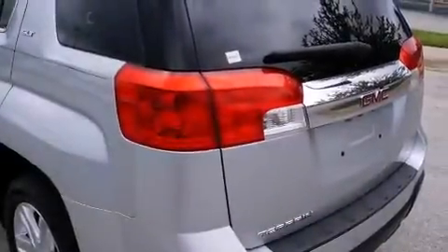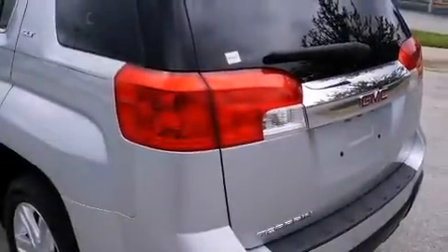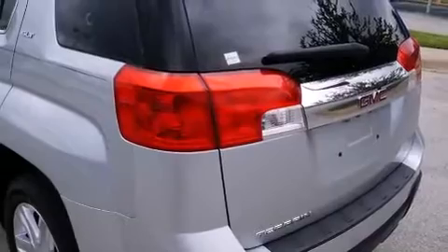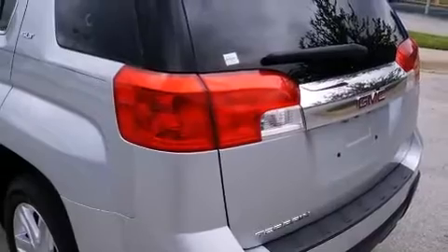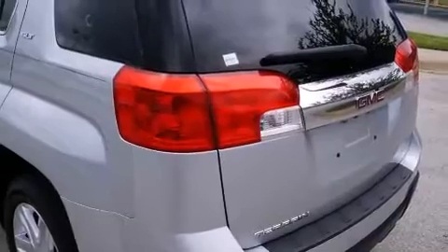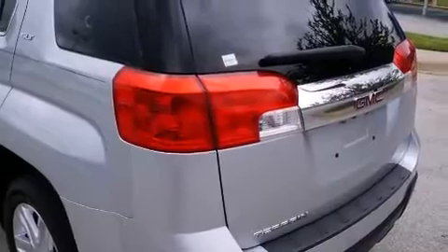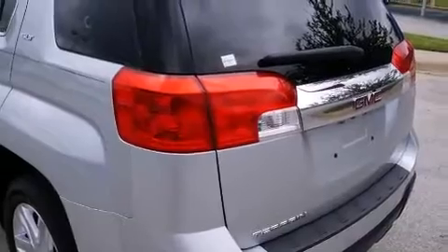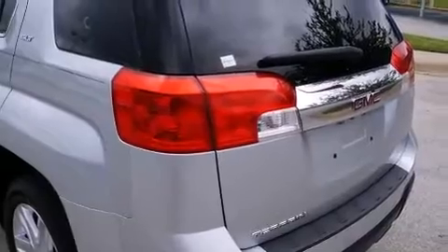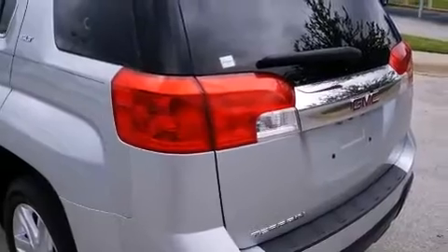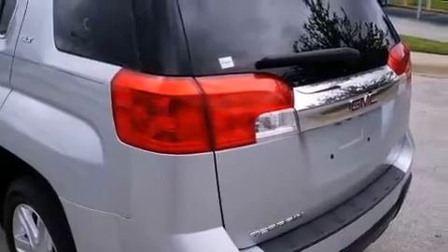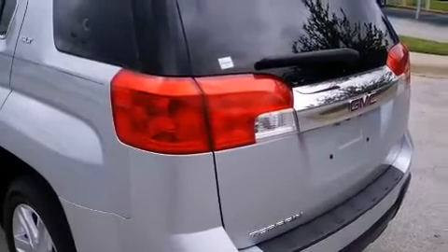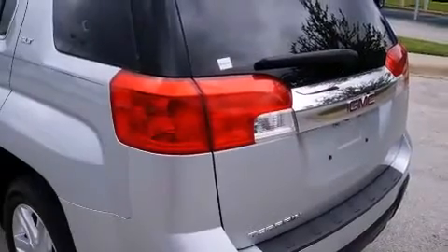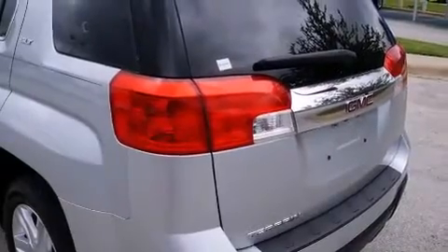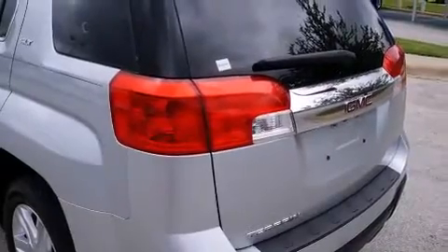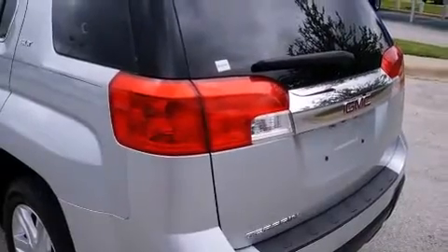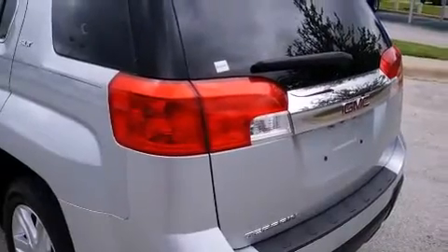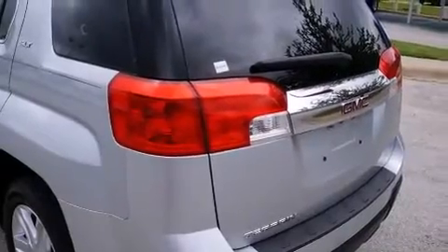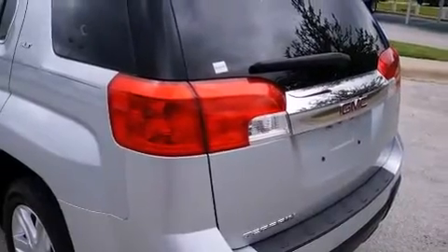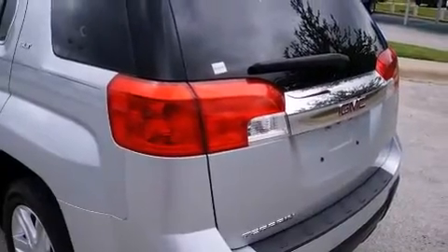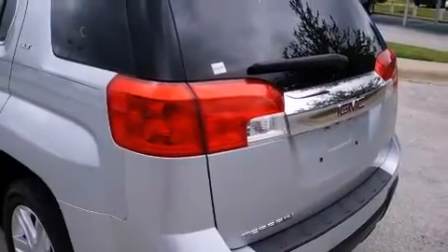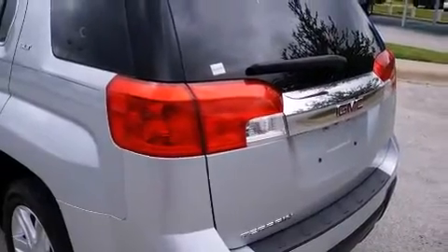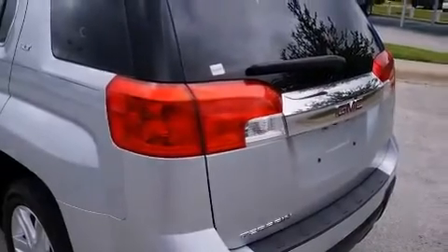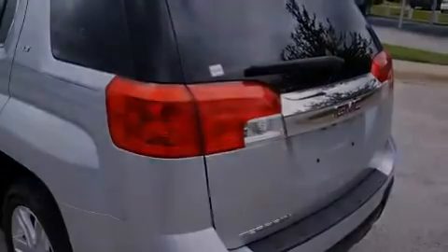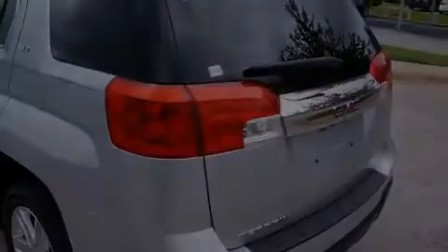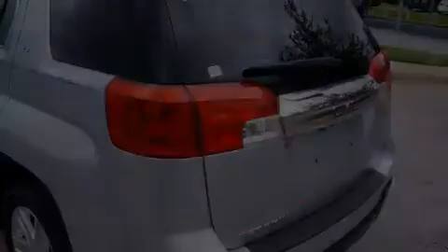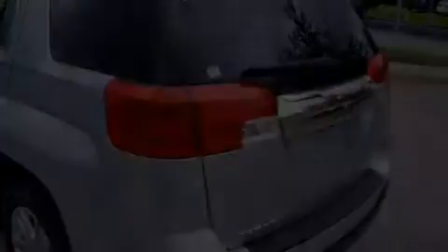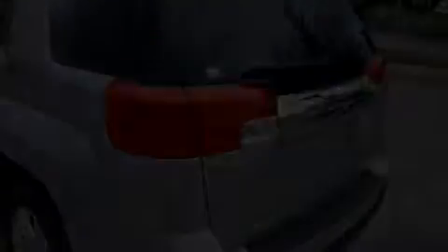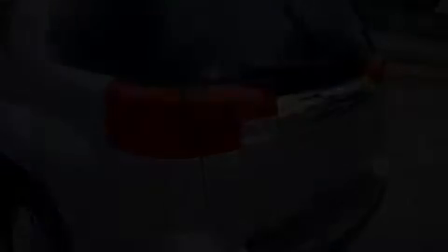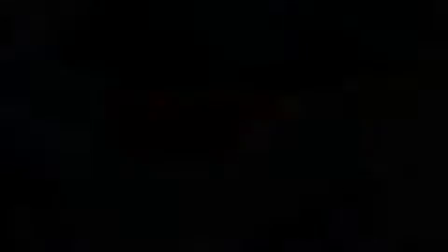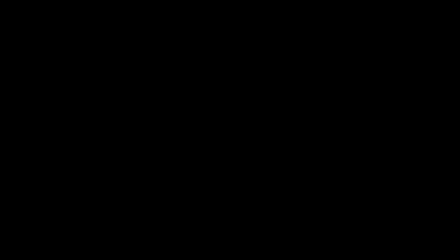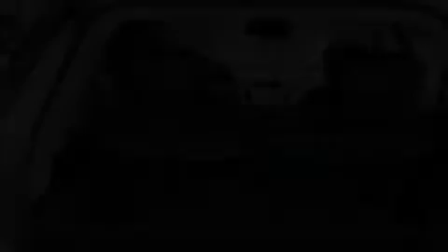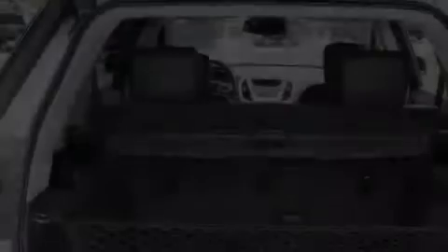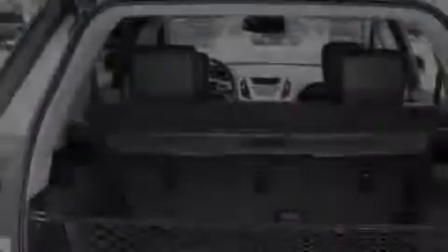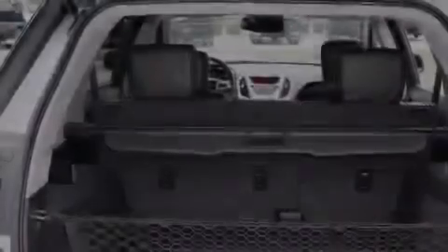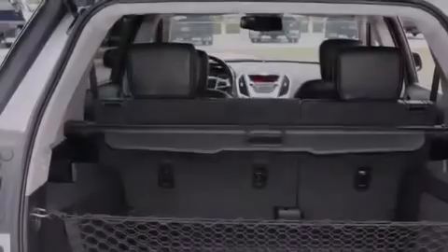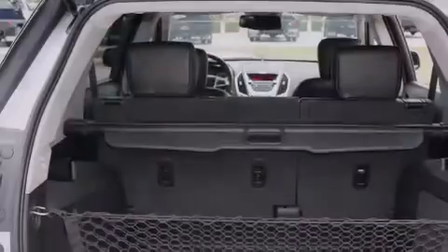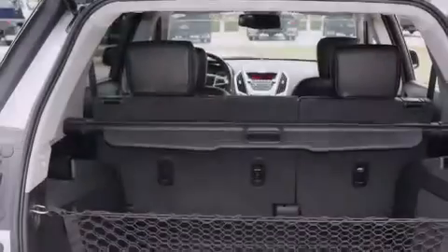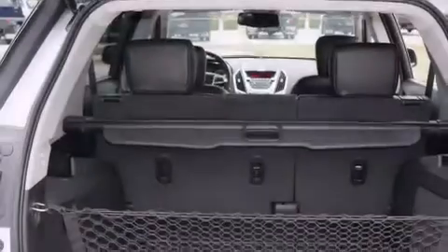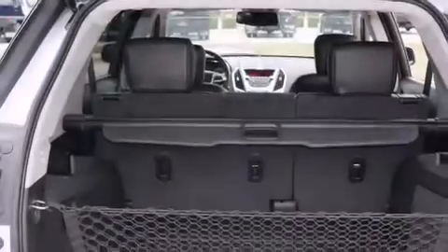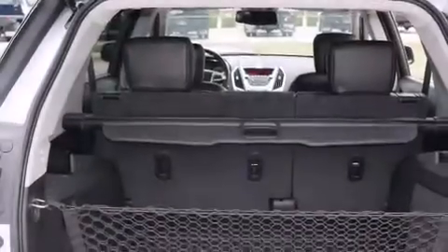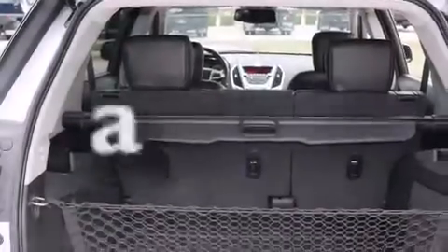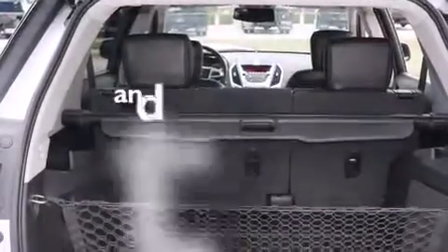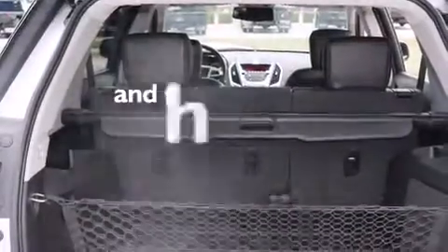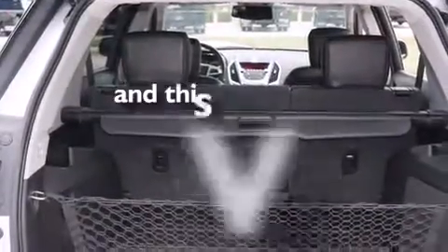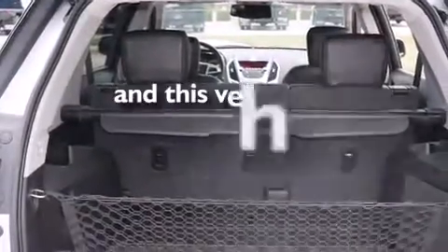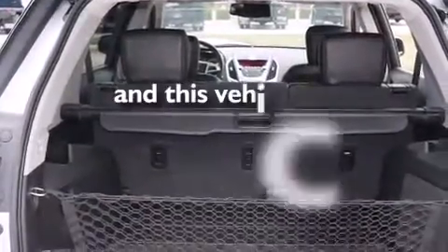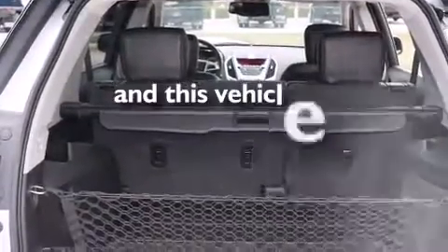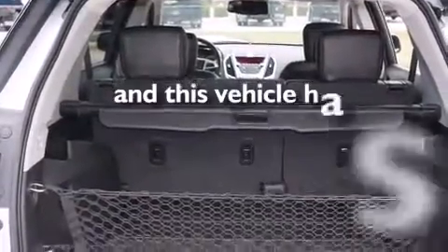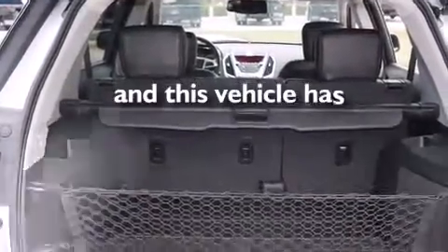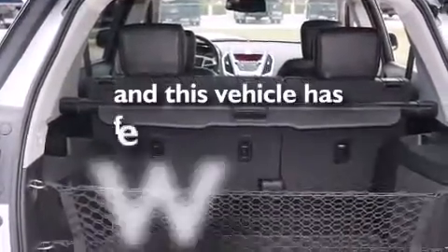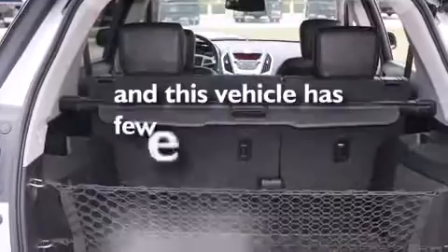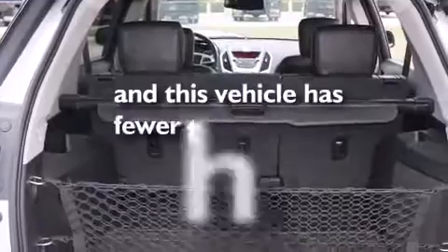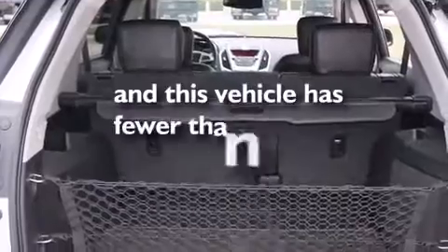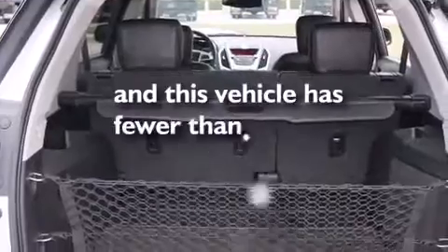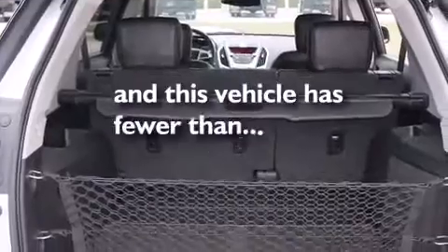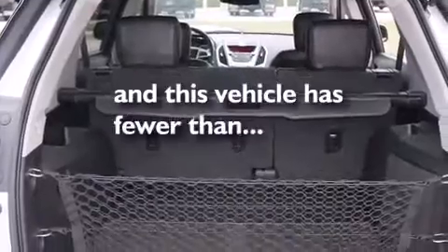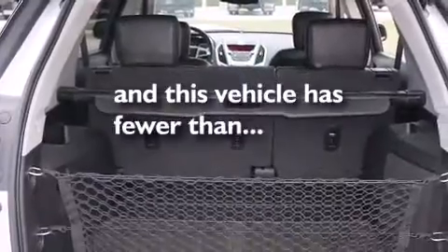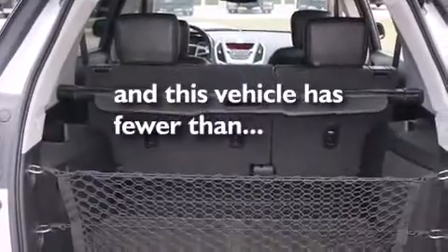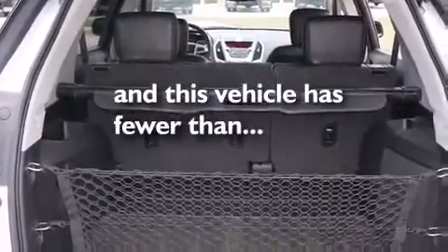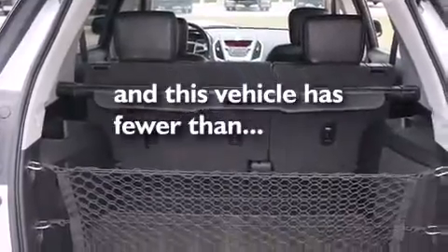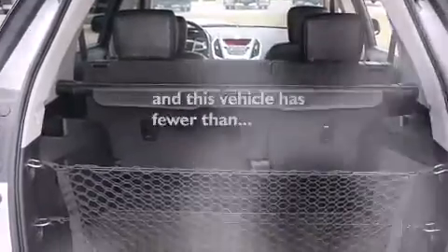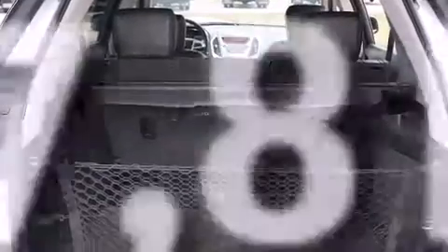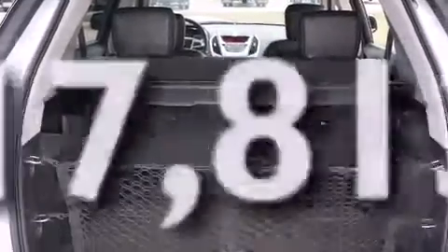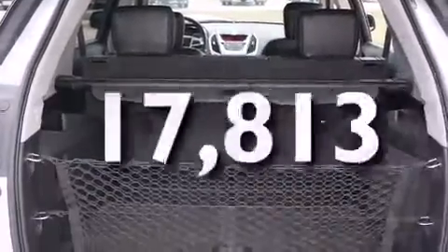Also included are a CD player, traction control, a keyless entry system, and this vehicle has fewer than 18,000 miles on the odometer.